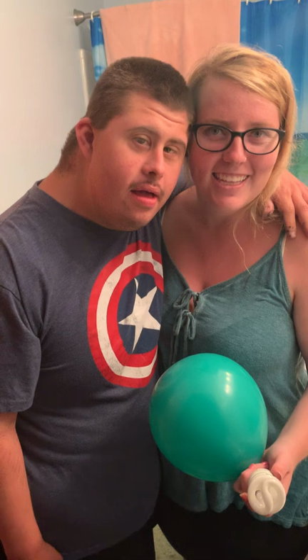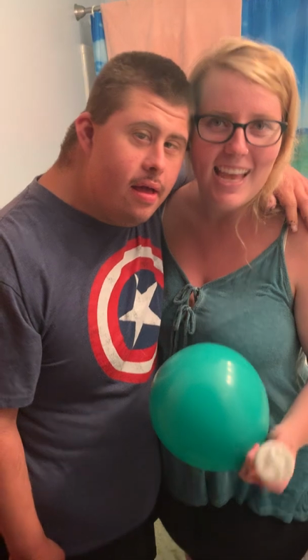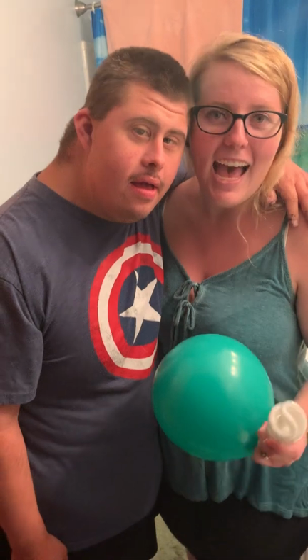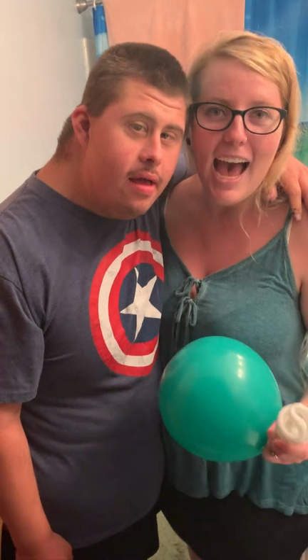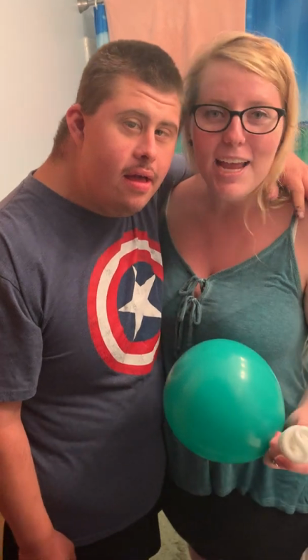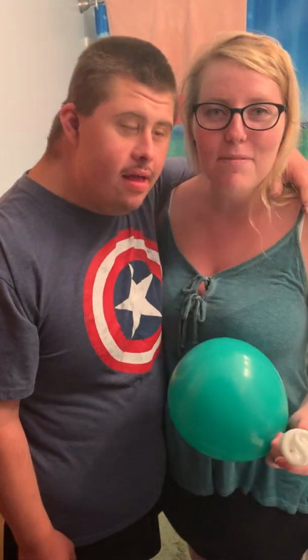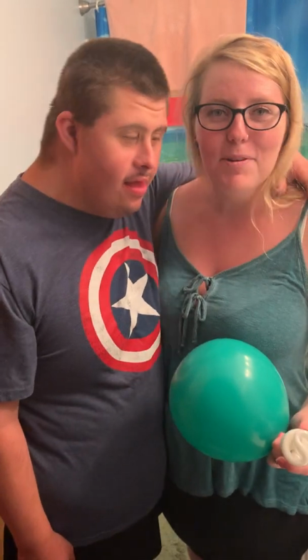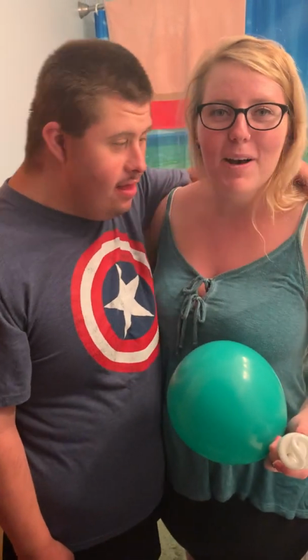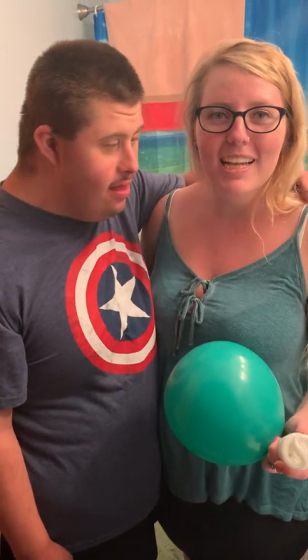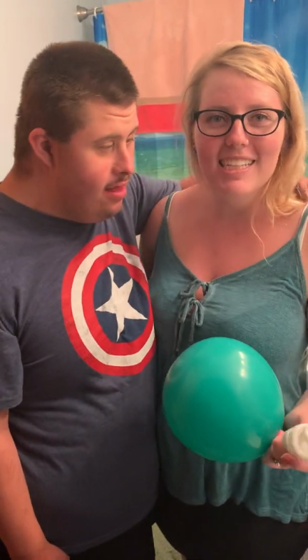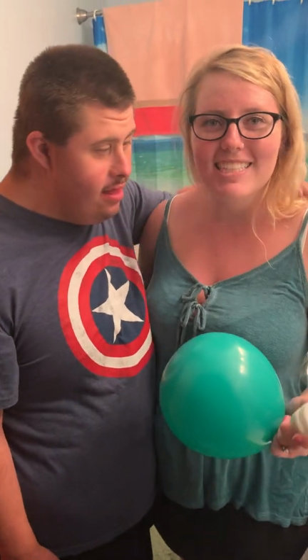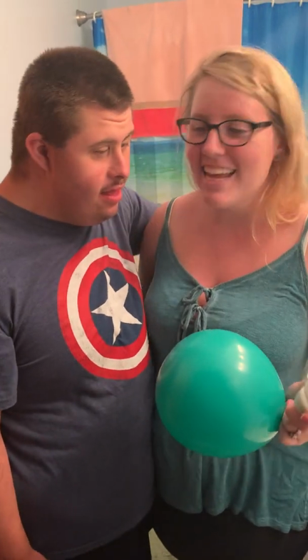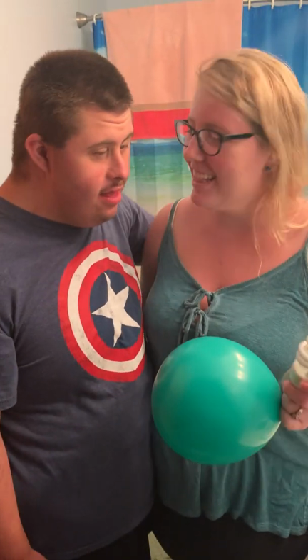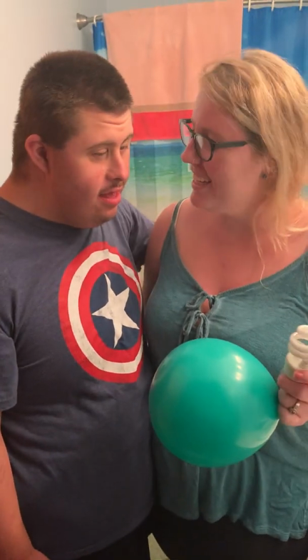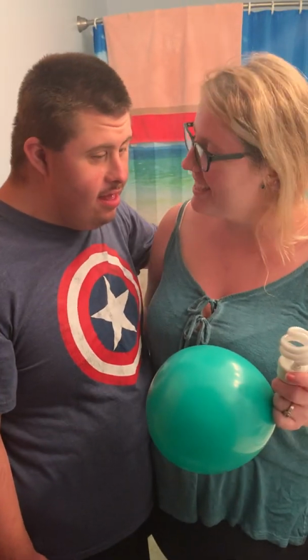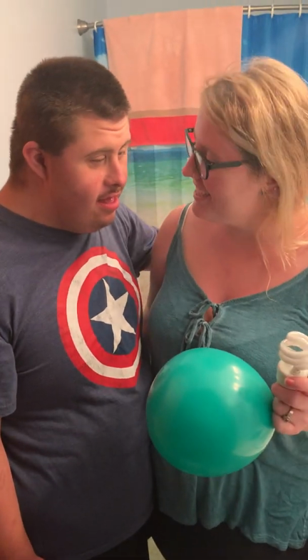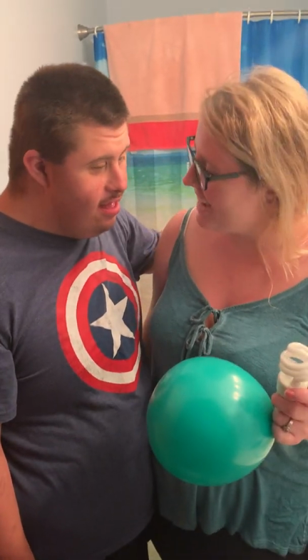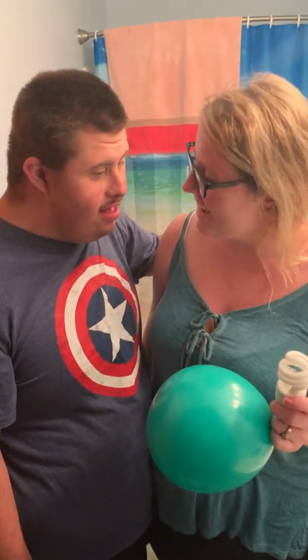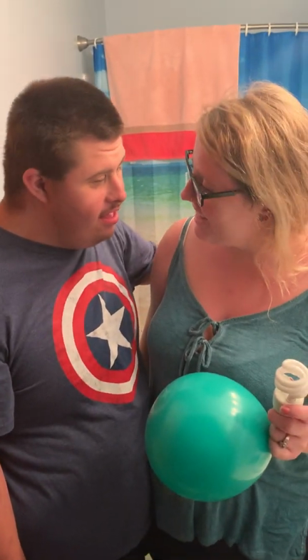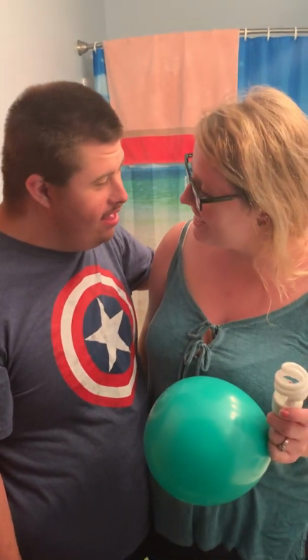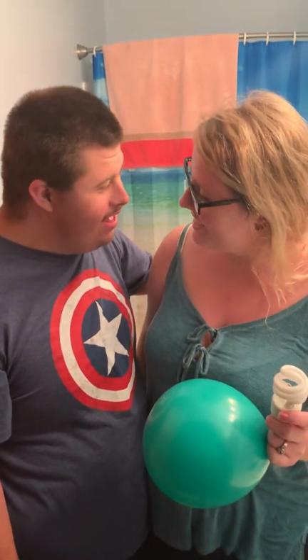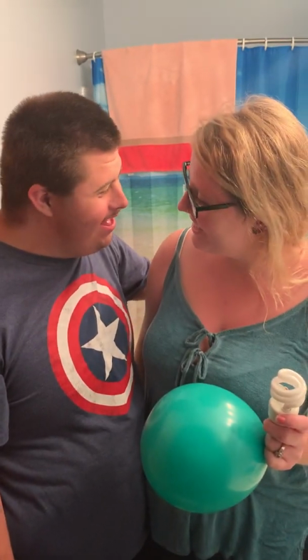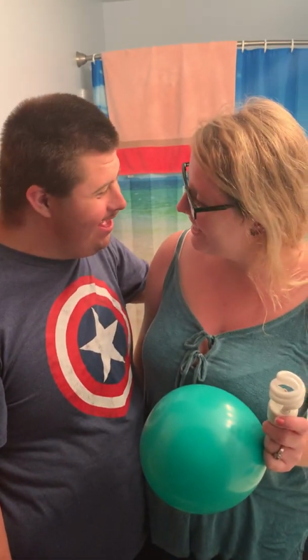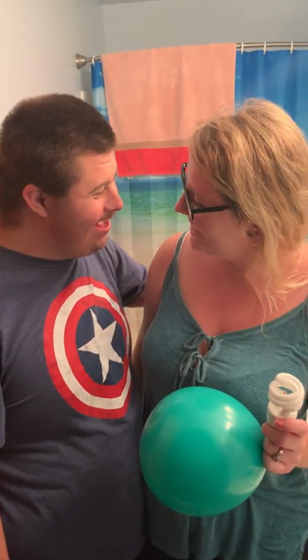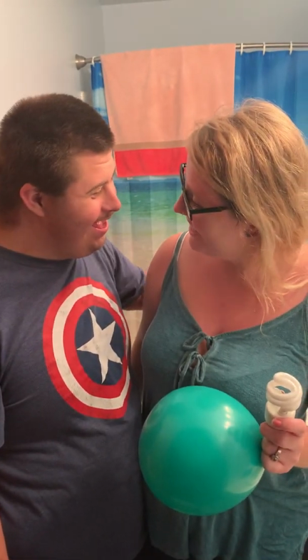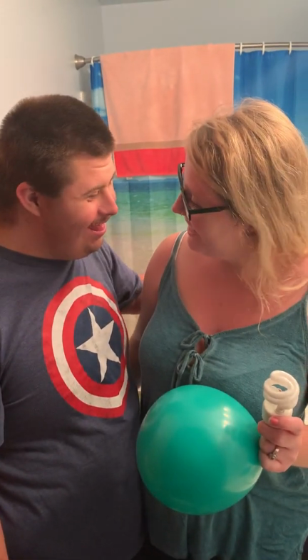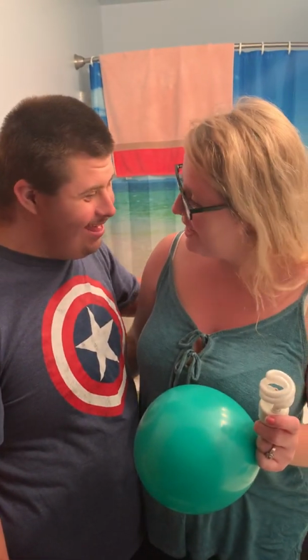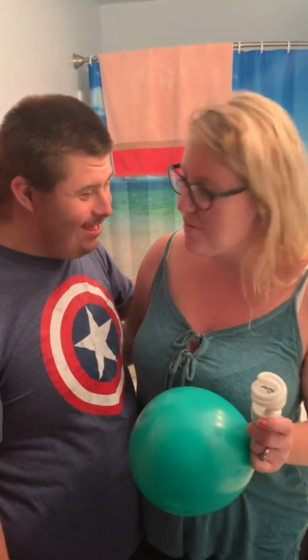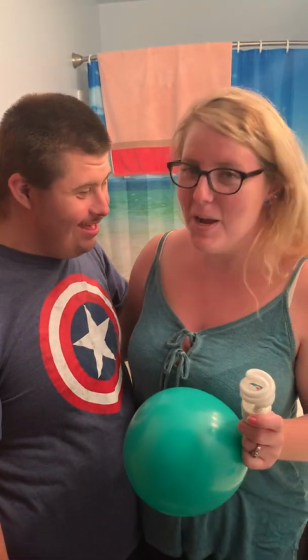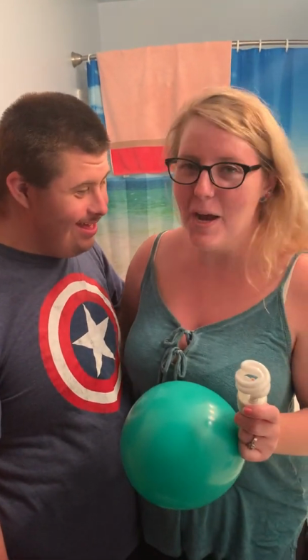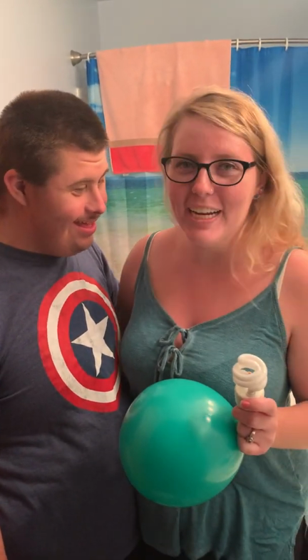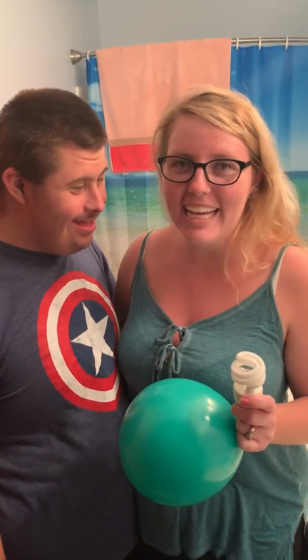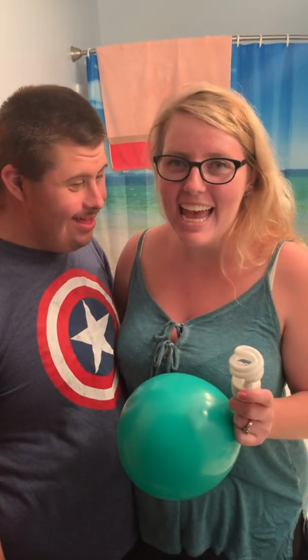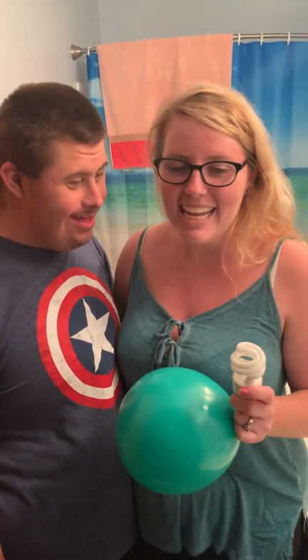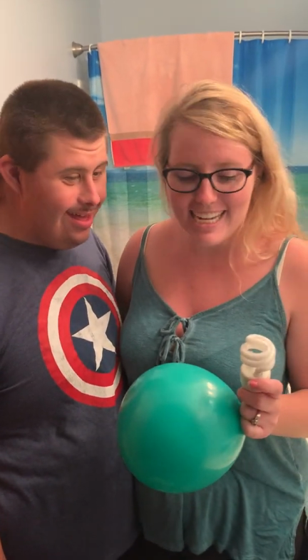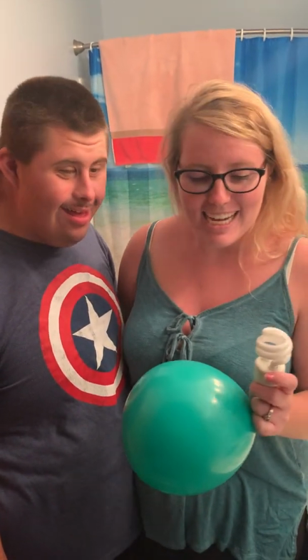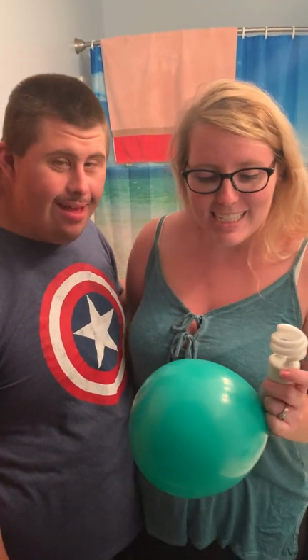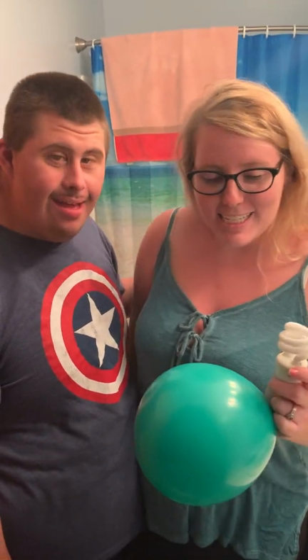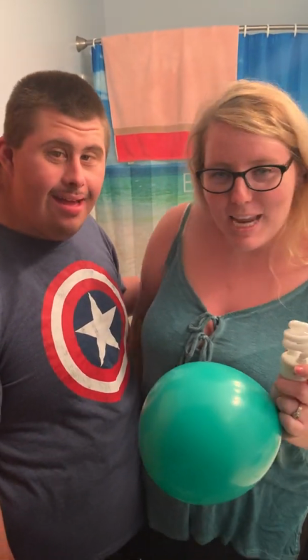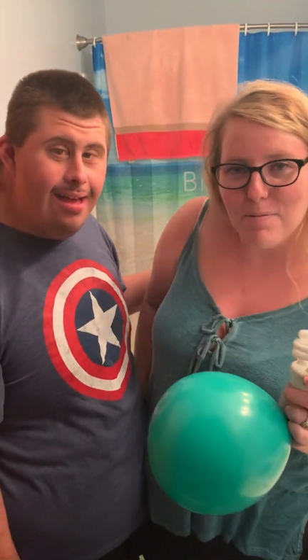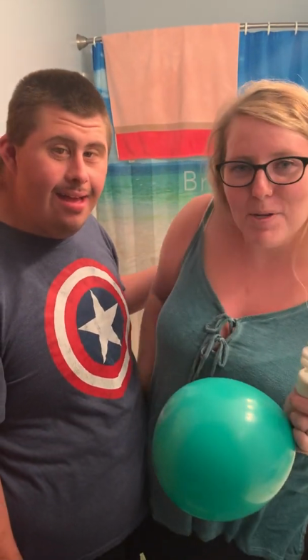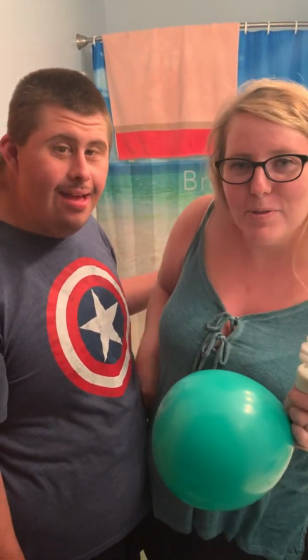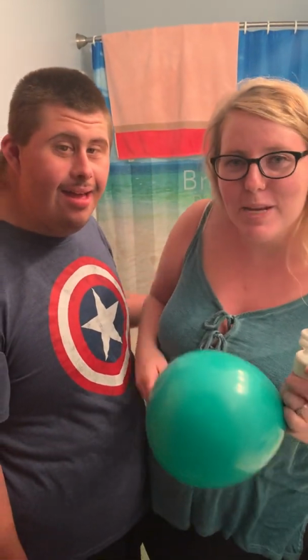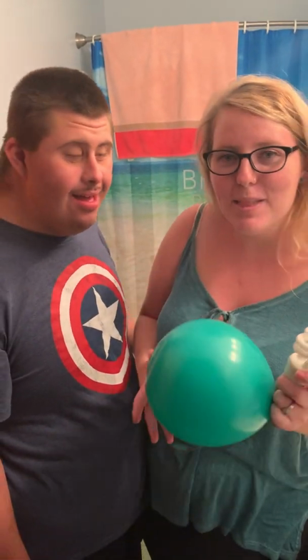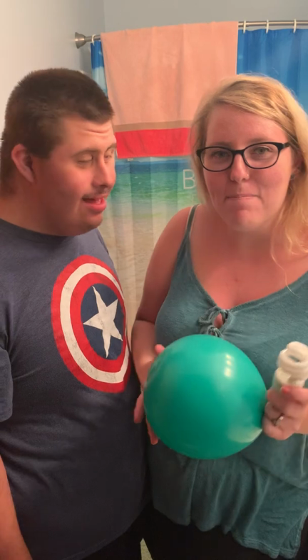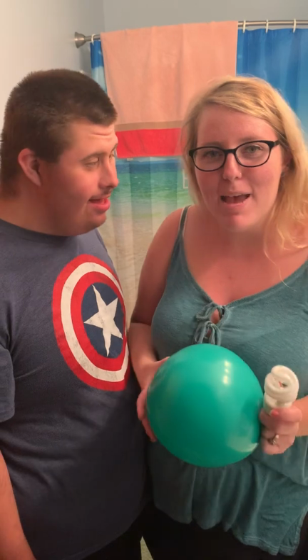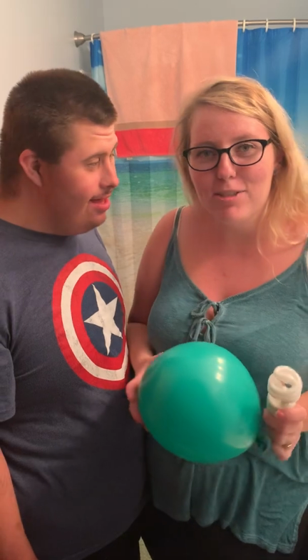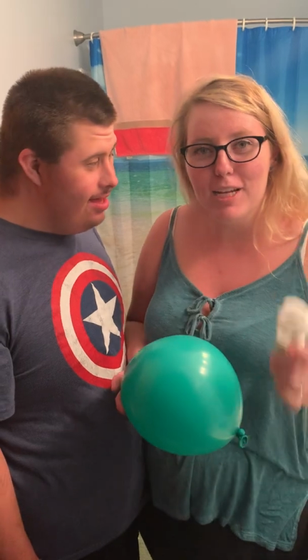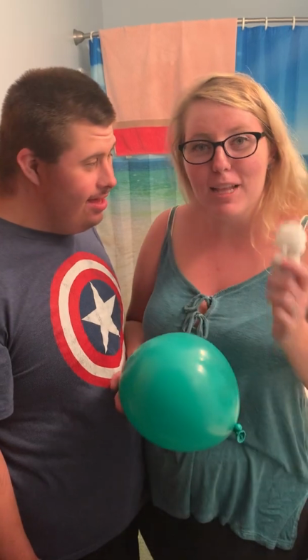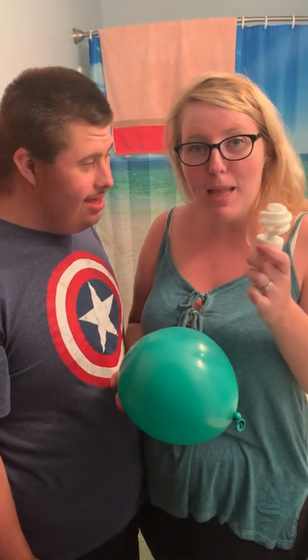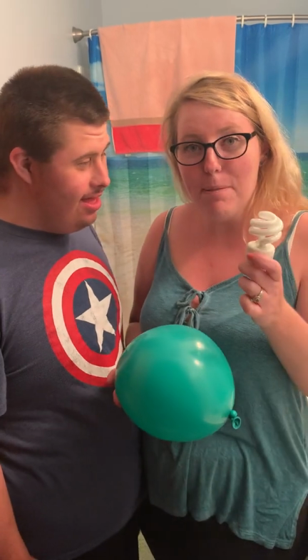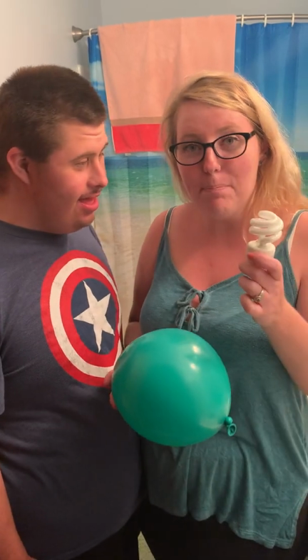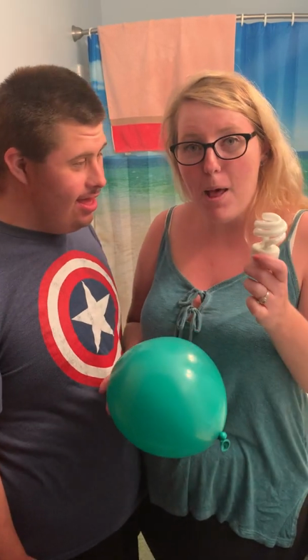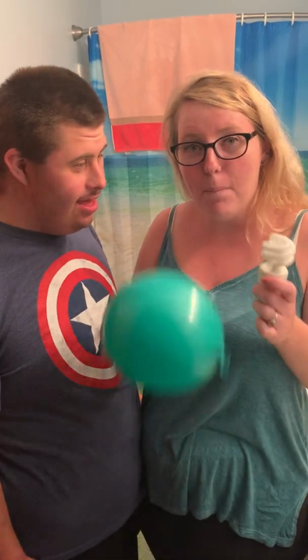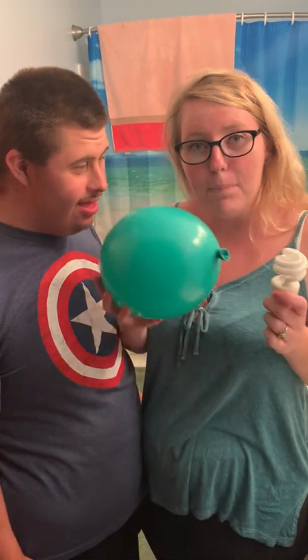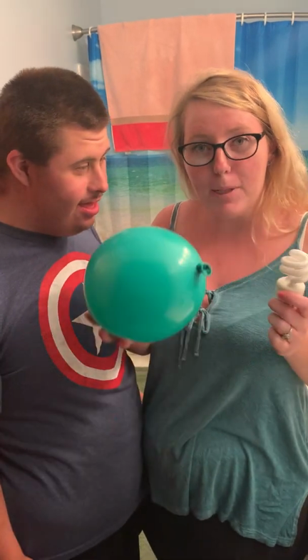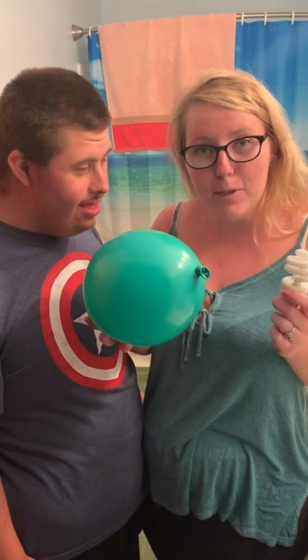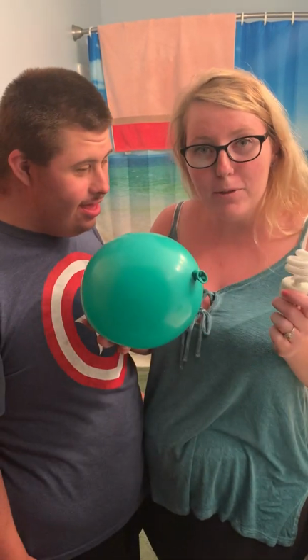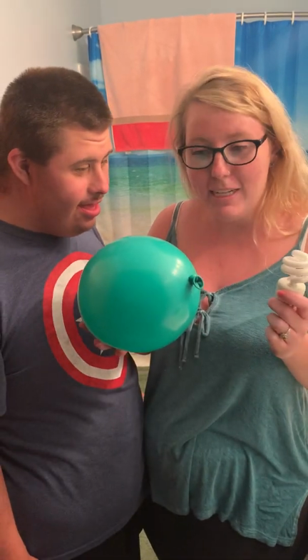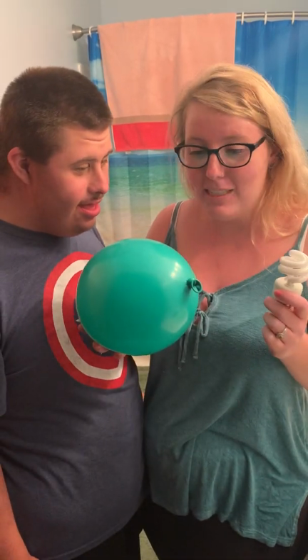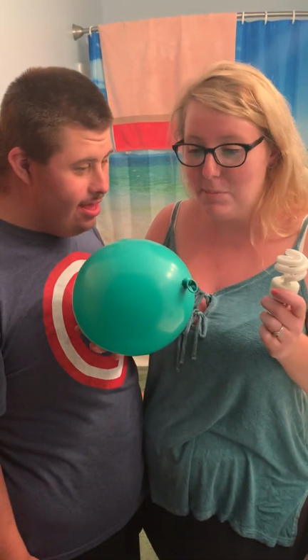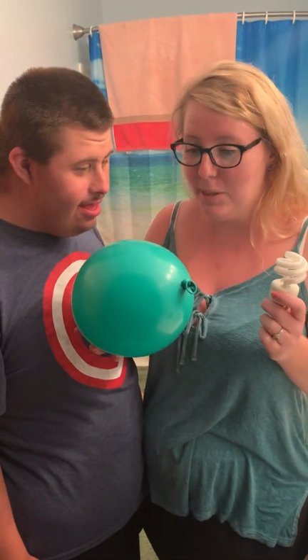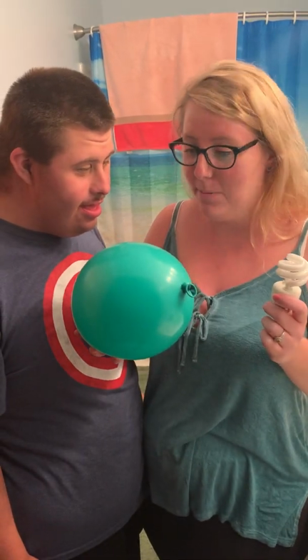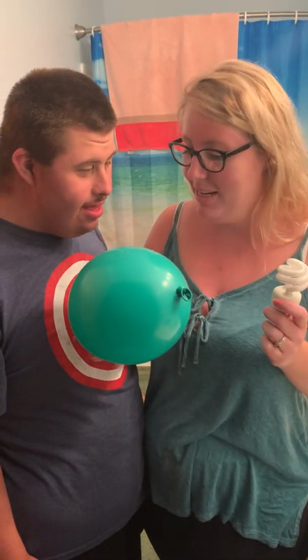Hi everyone, it's Natalie and Tish. Here we are again. Today we're doing the magic light bulb balloon experiment.